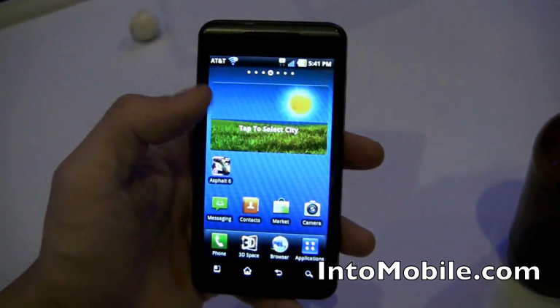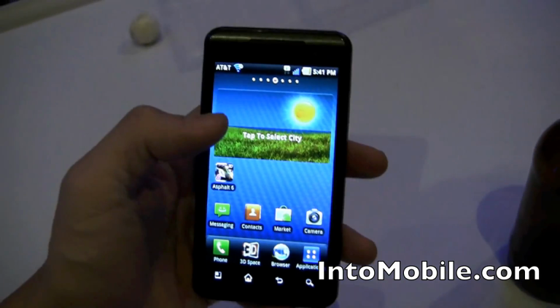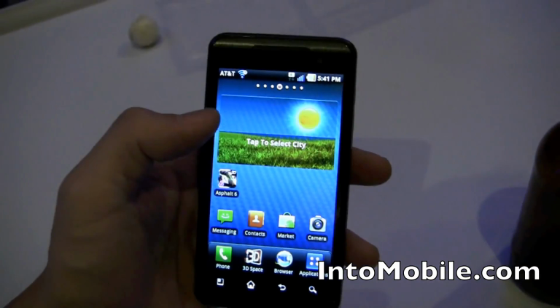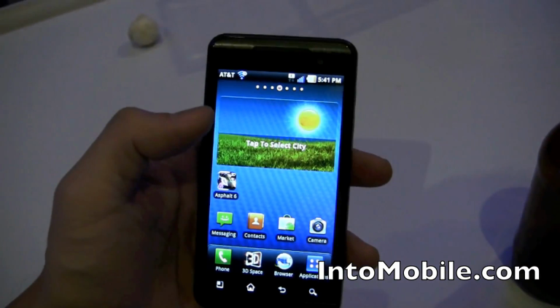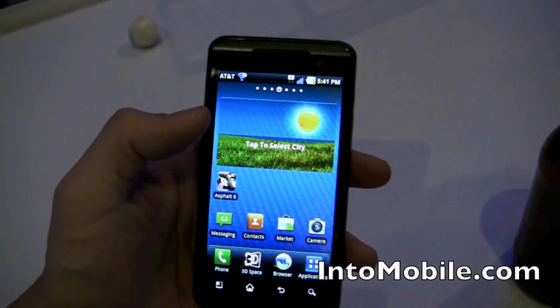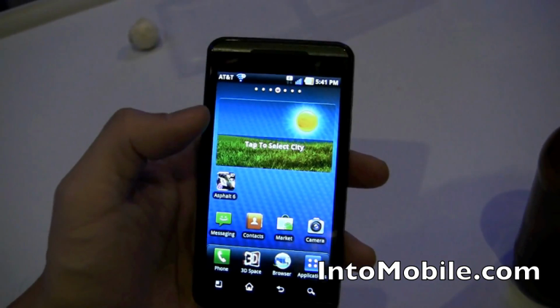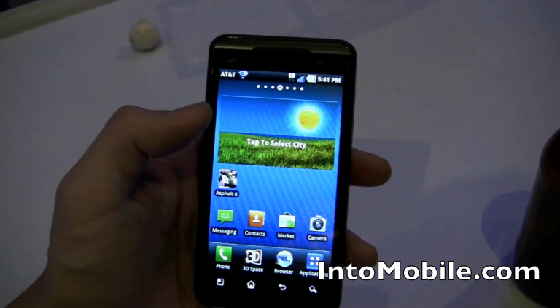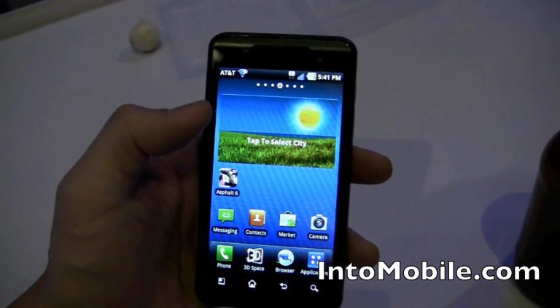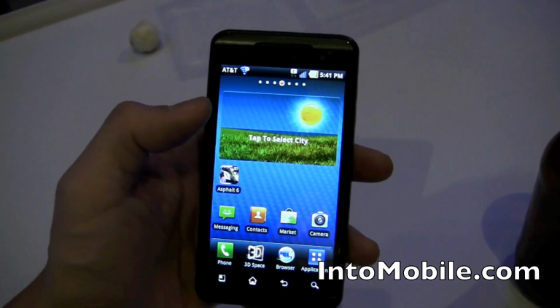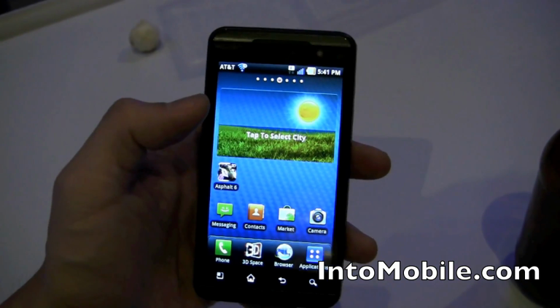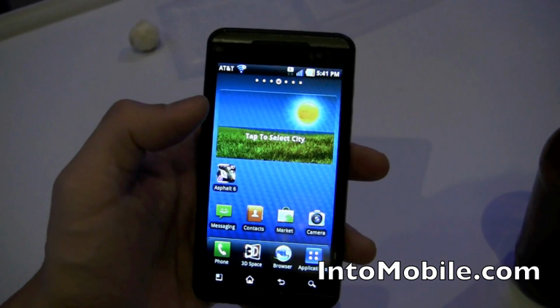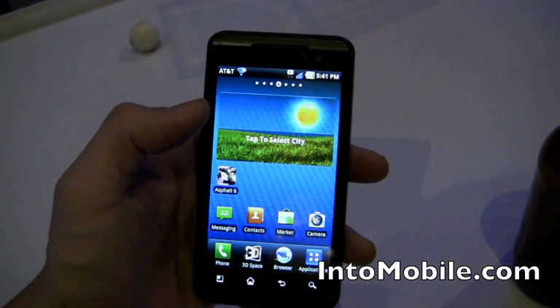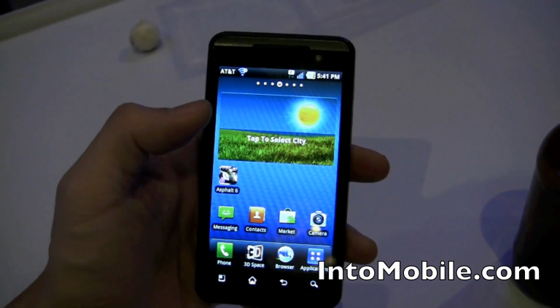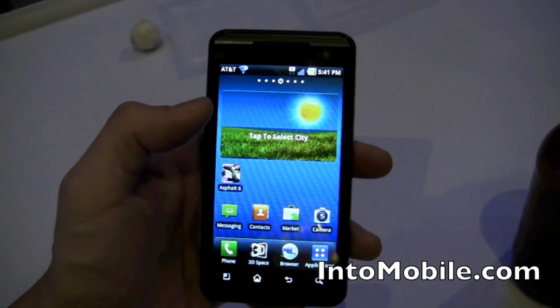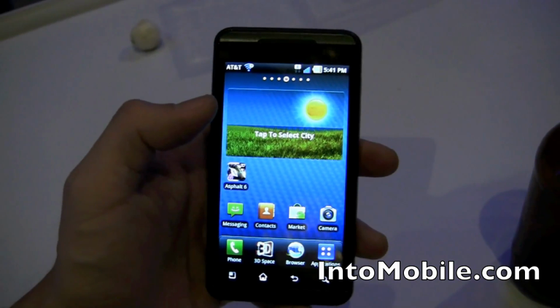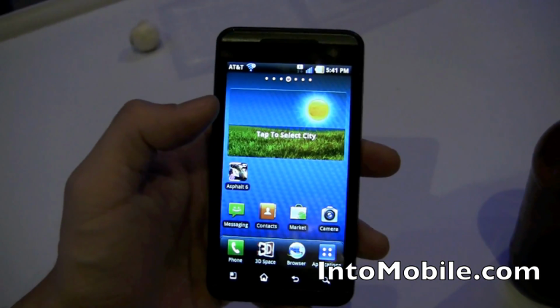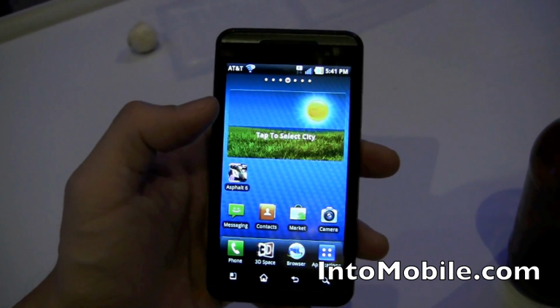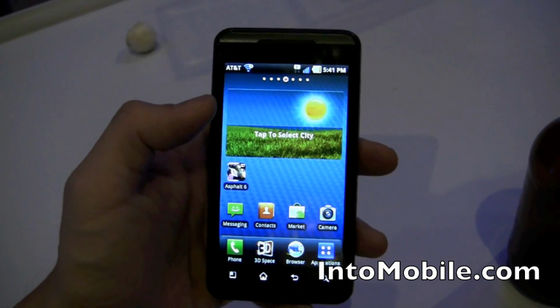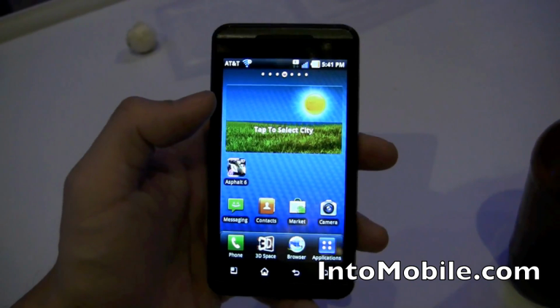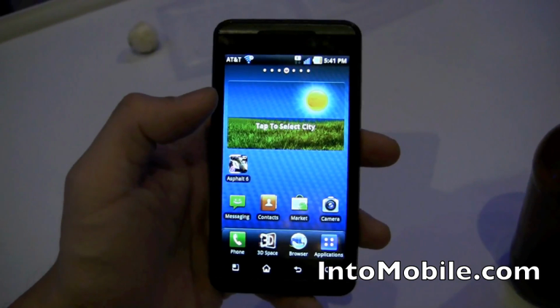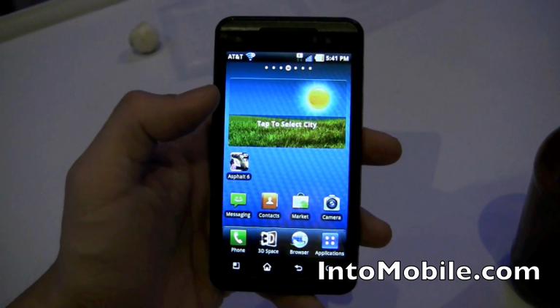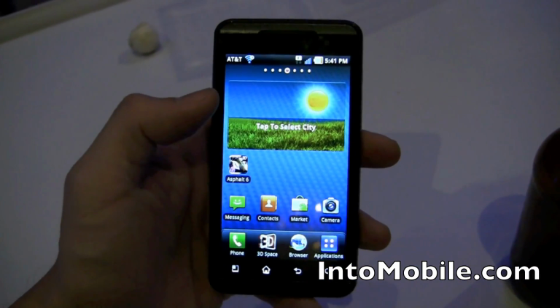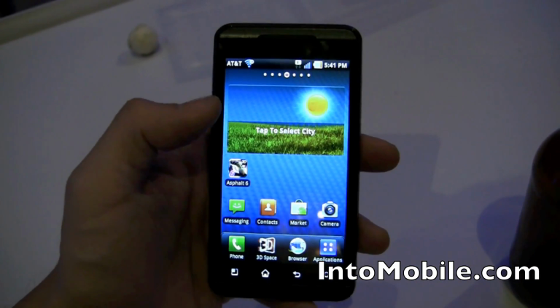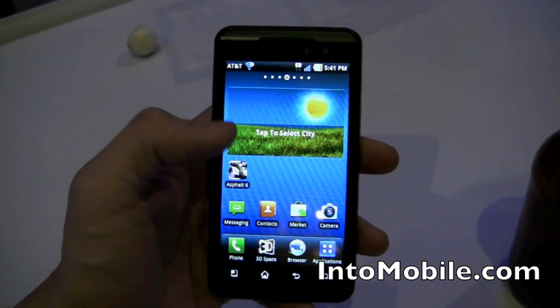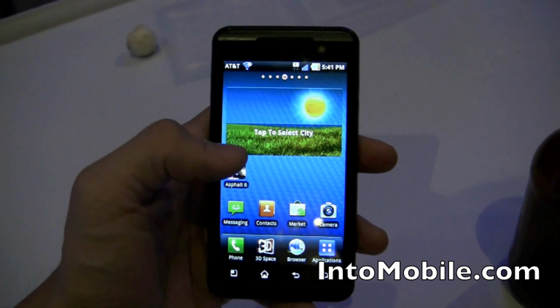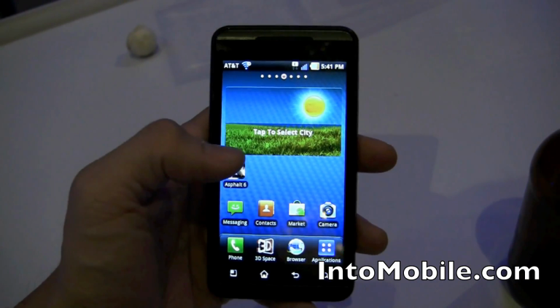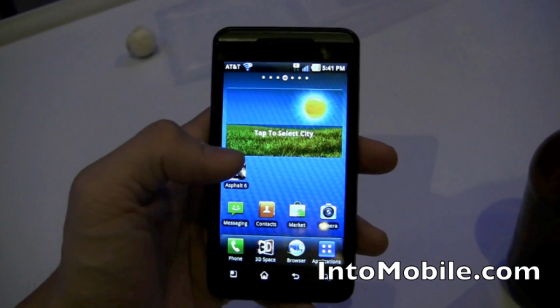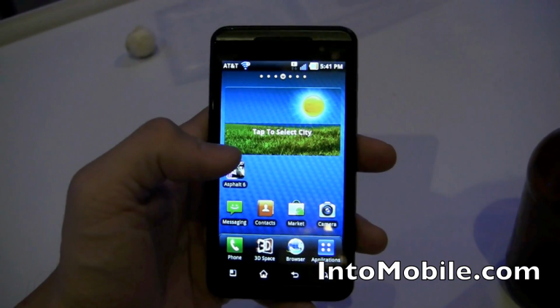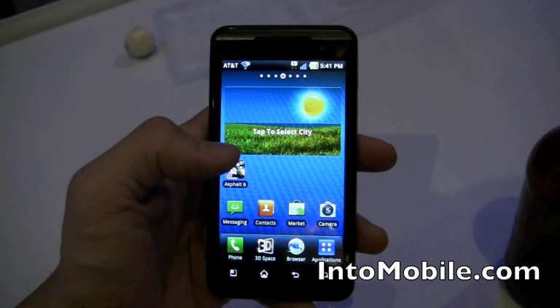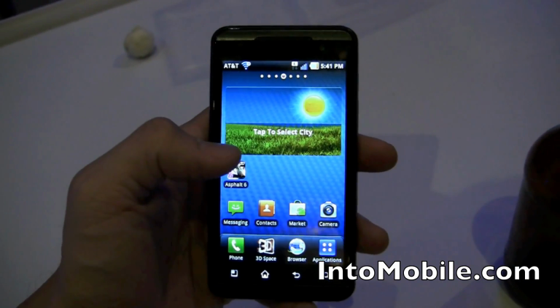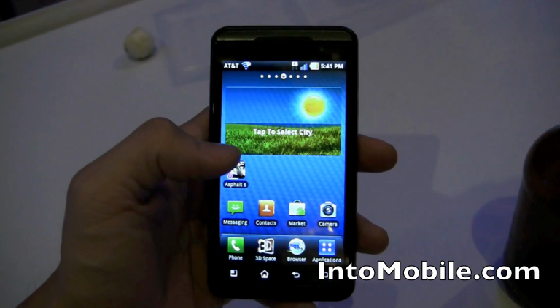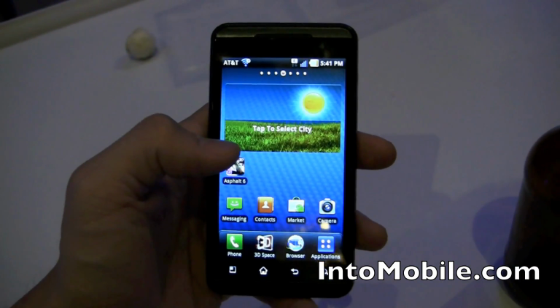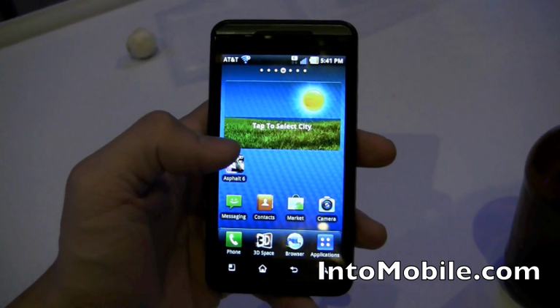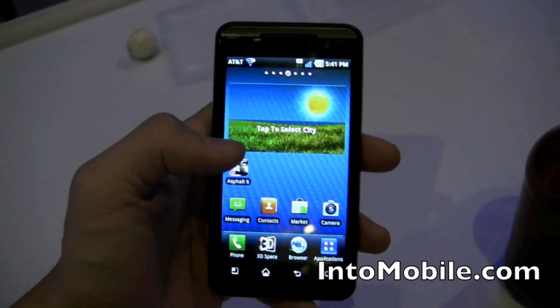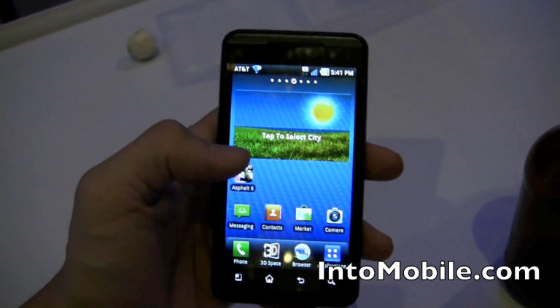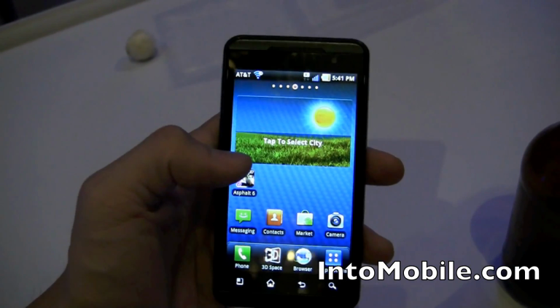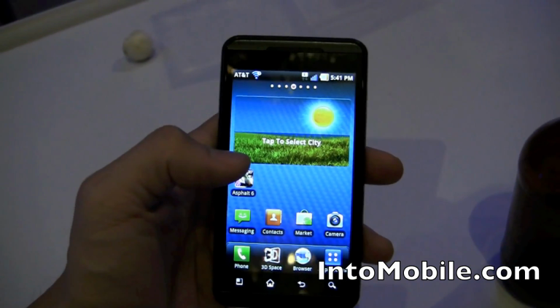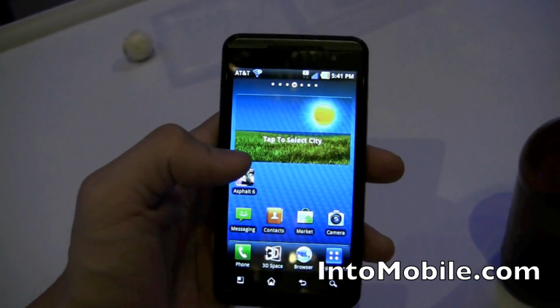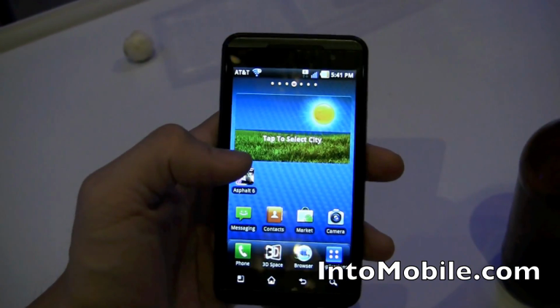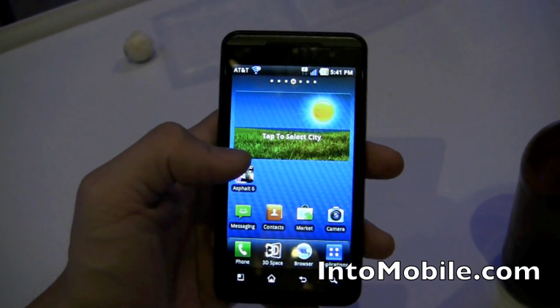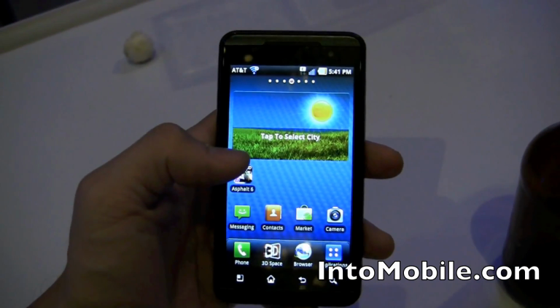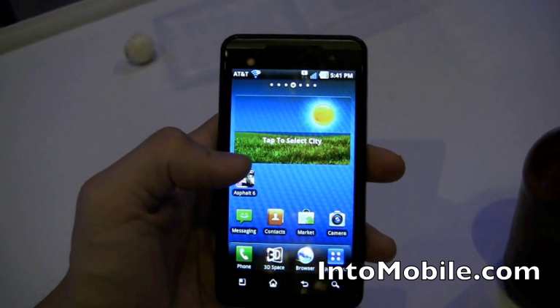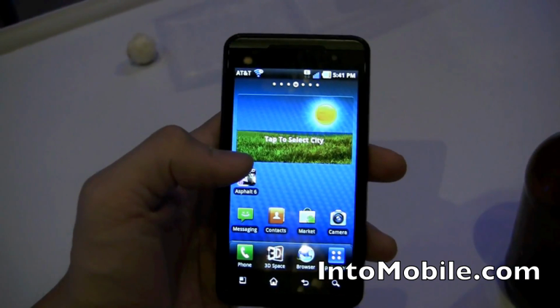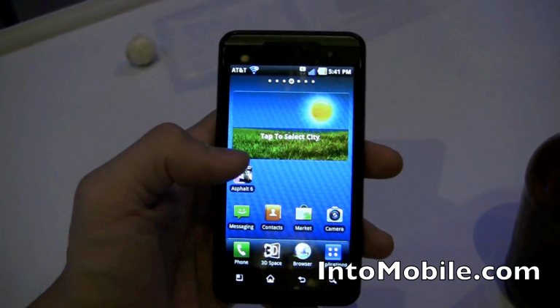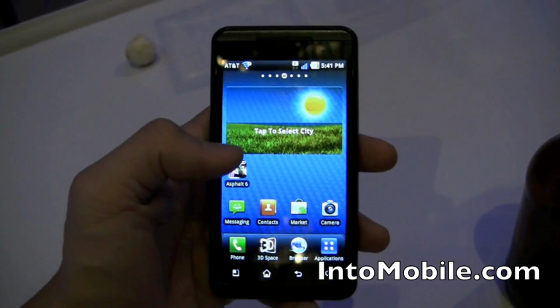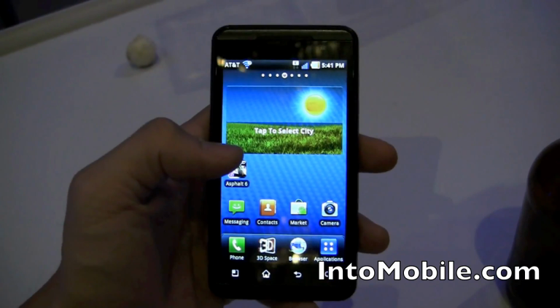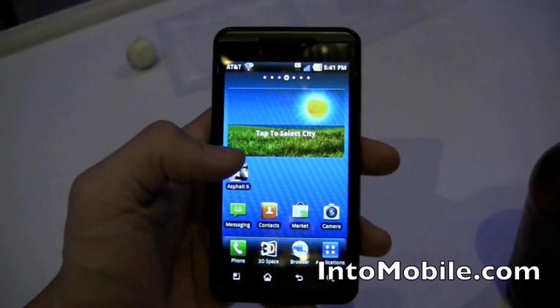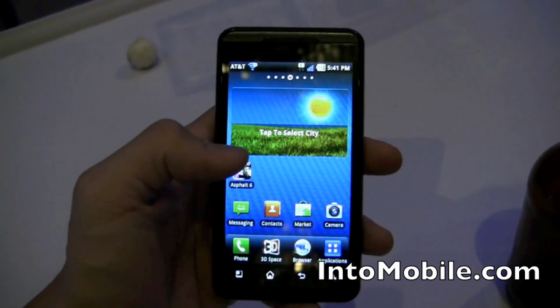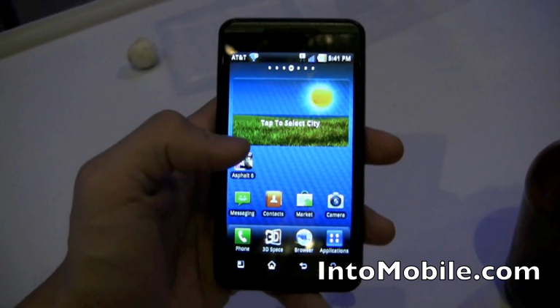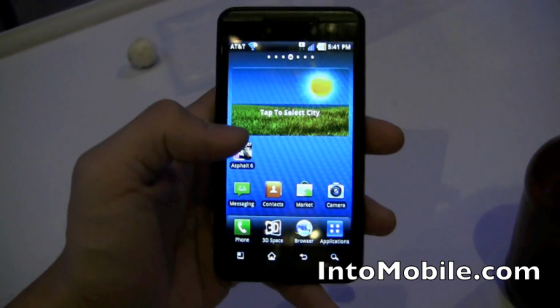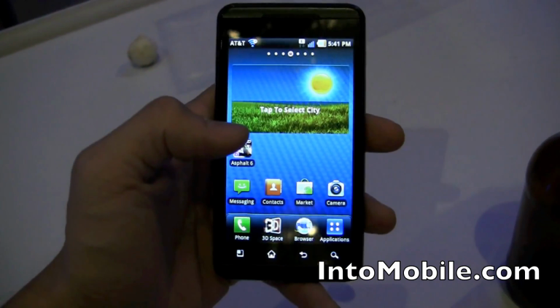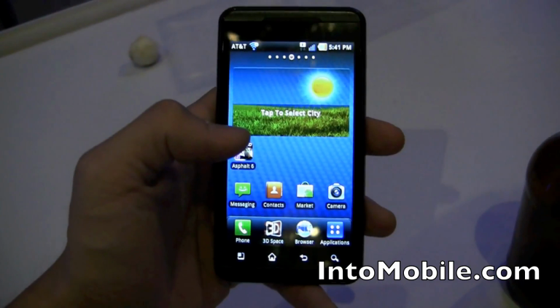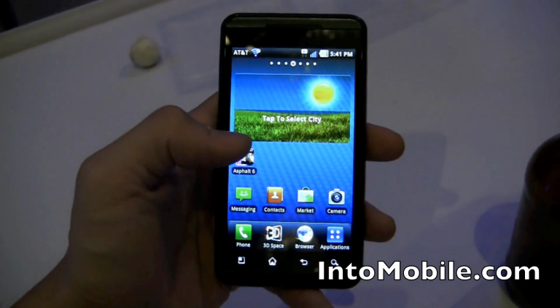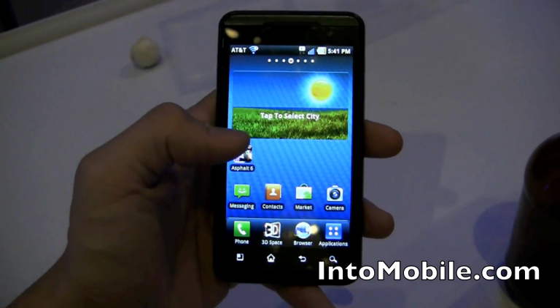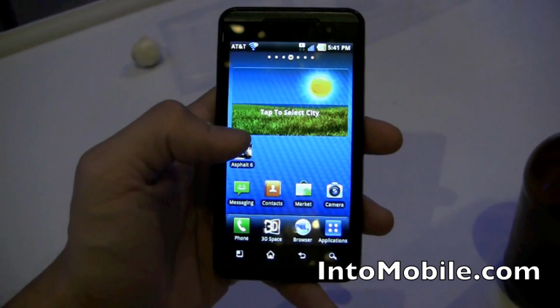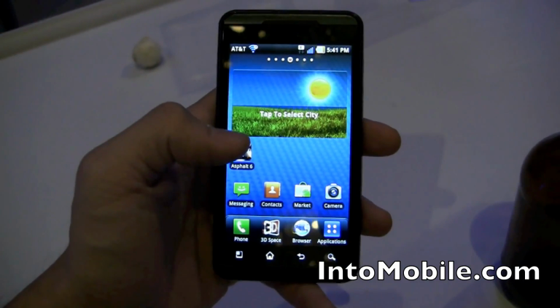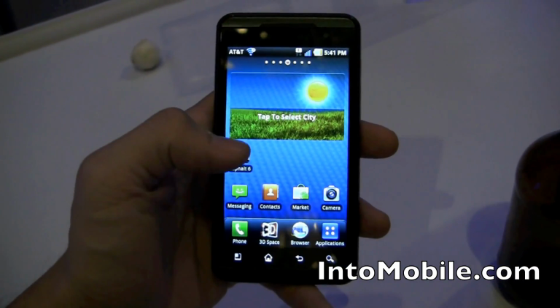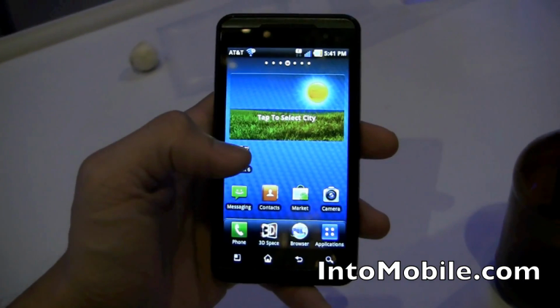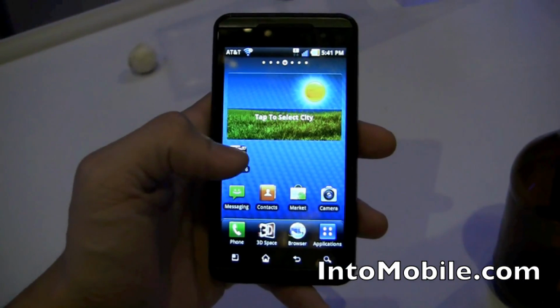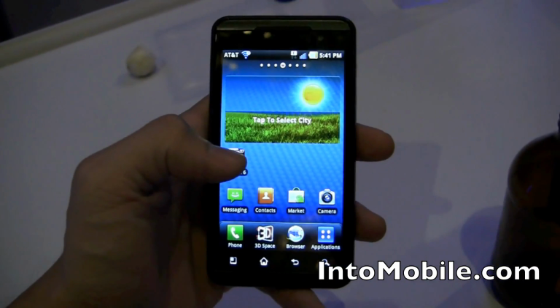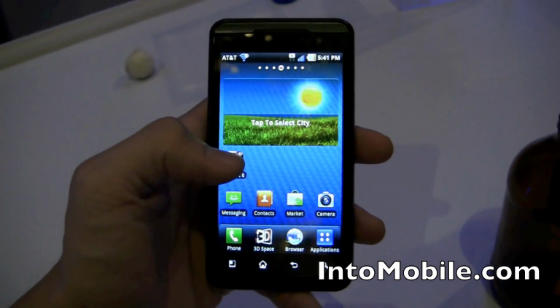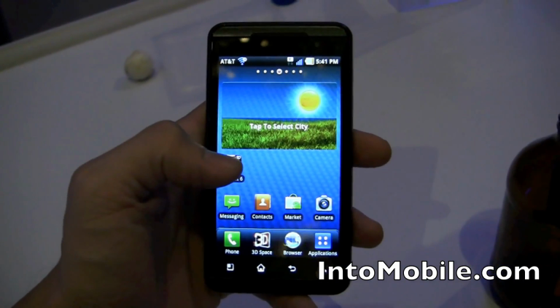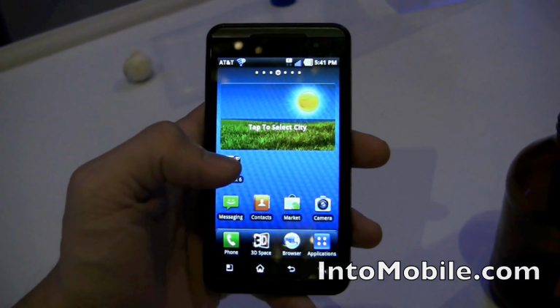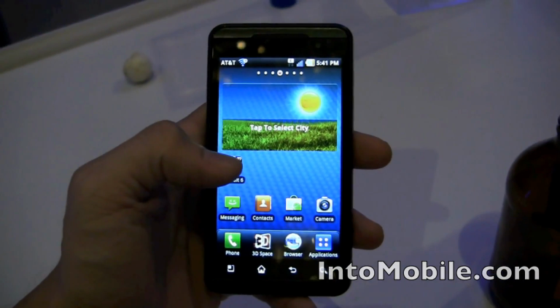So that's a quick little look at the AT&T Thrill 4G — basically the LG Optimus 3D for AT&T.